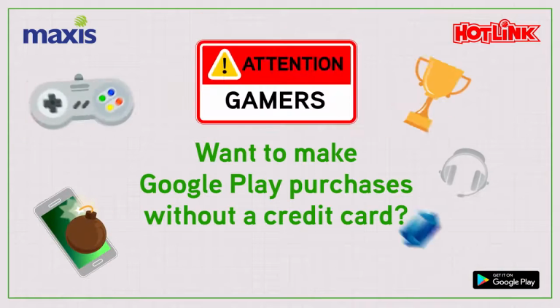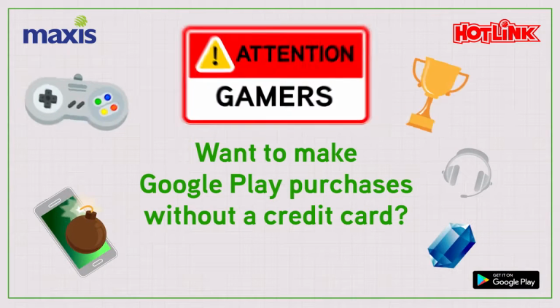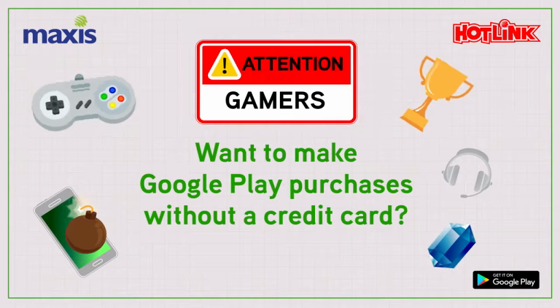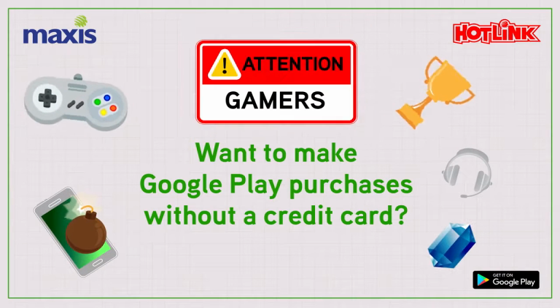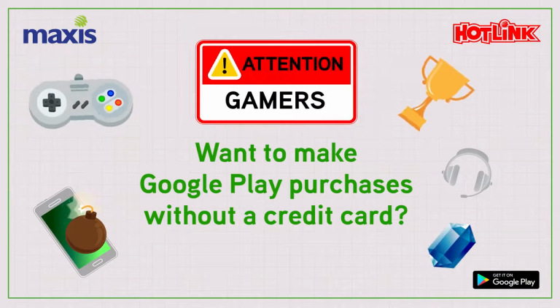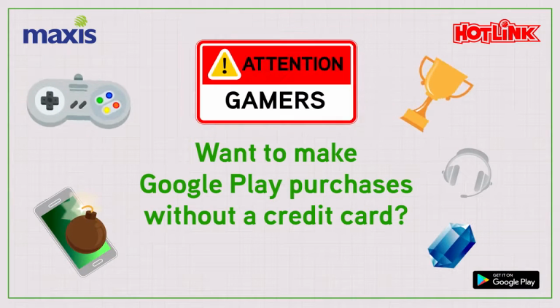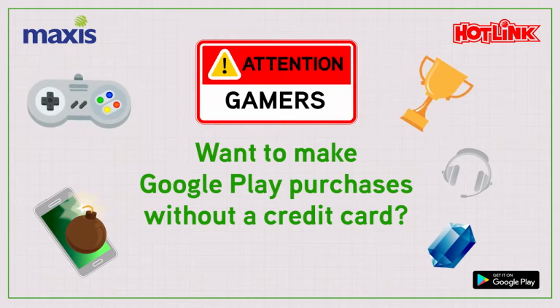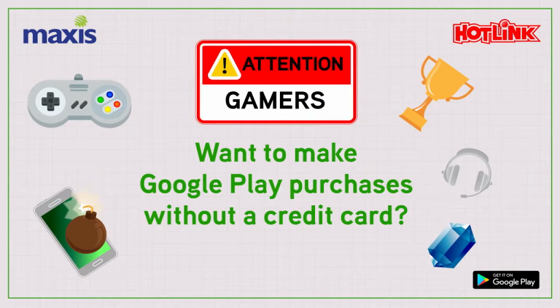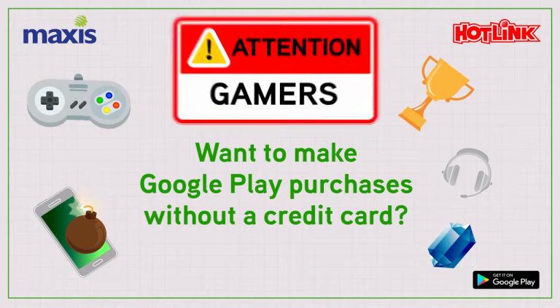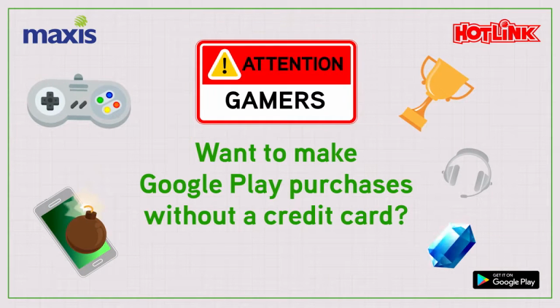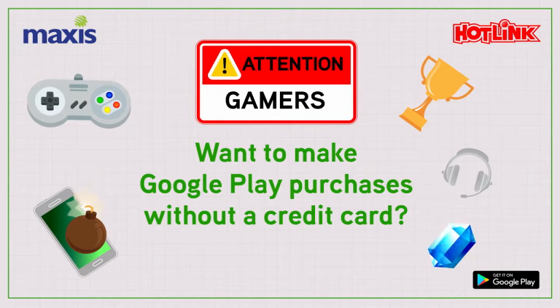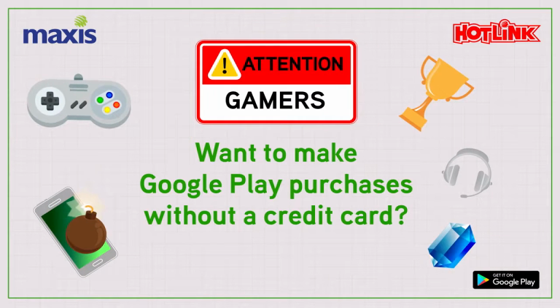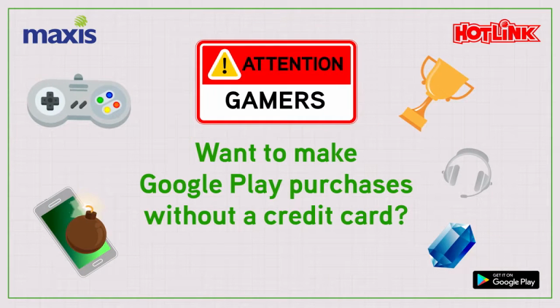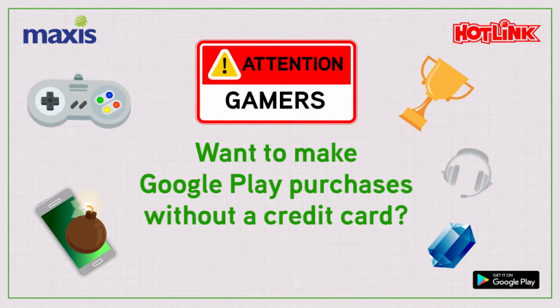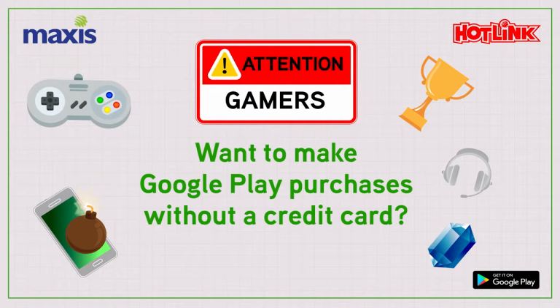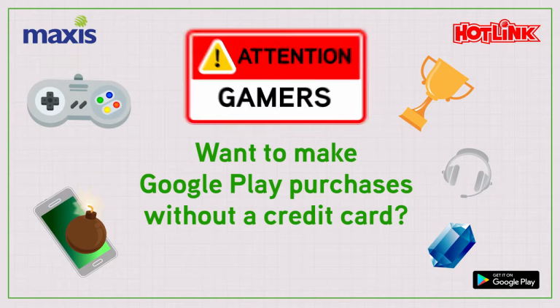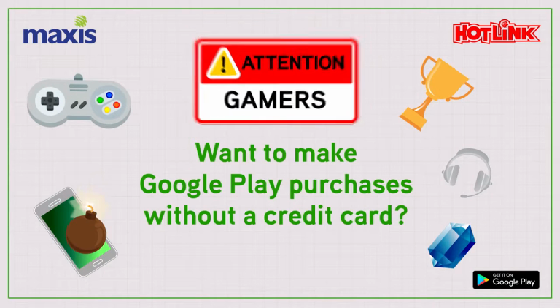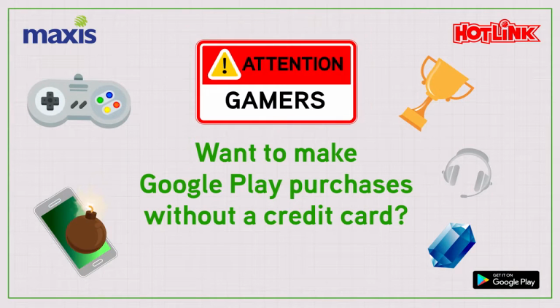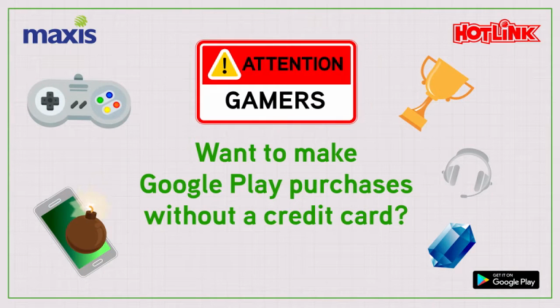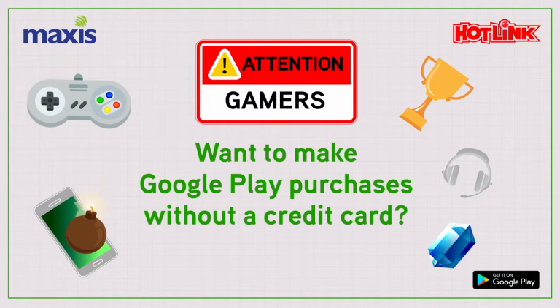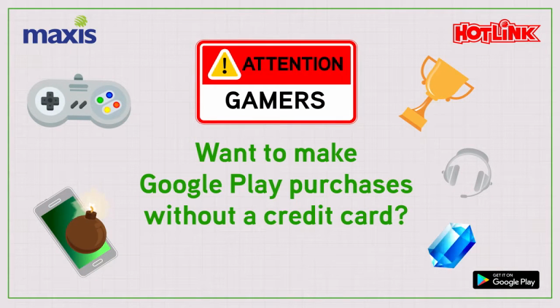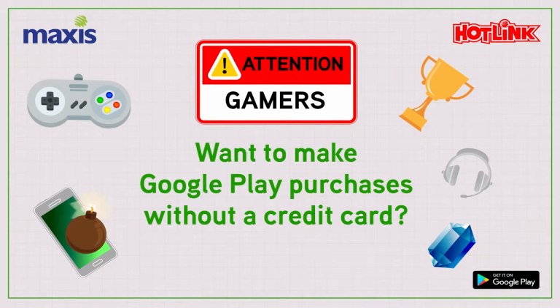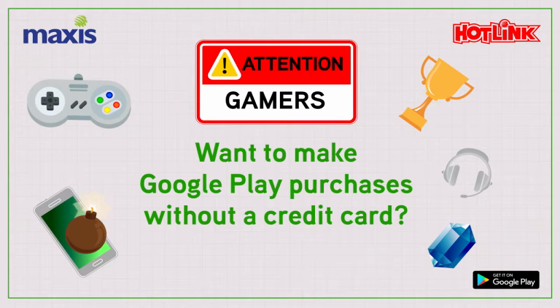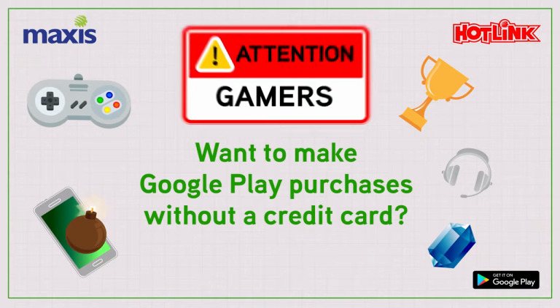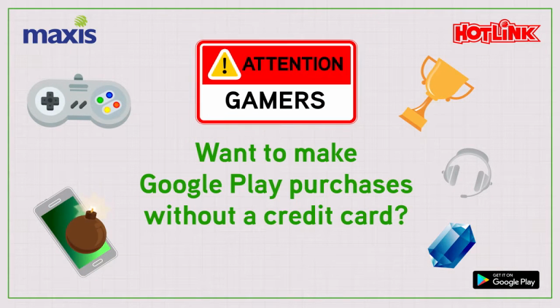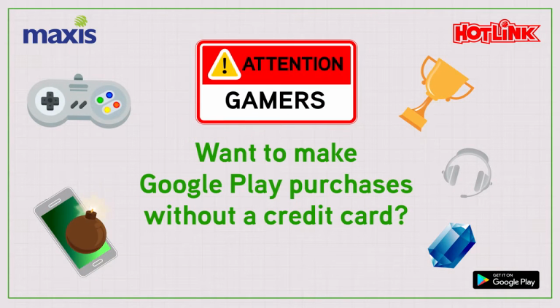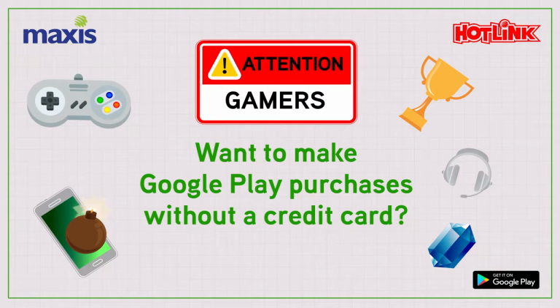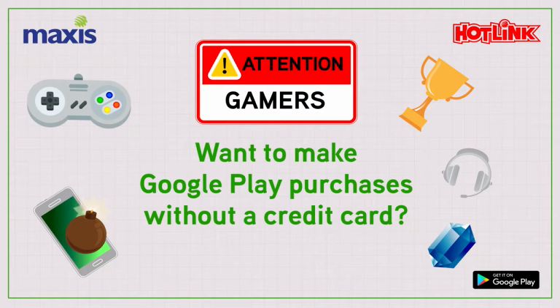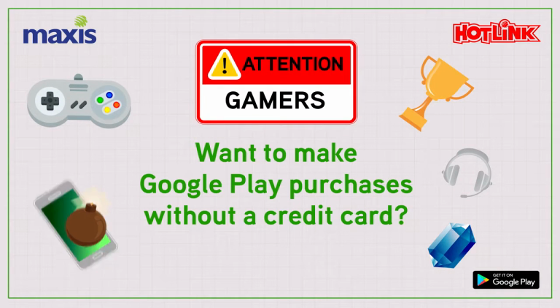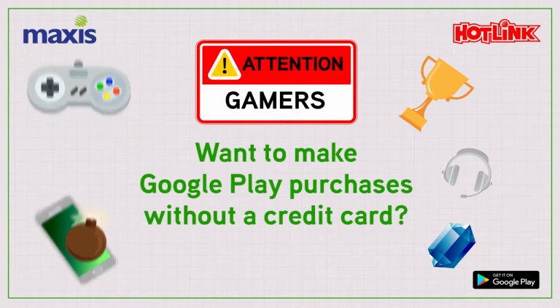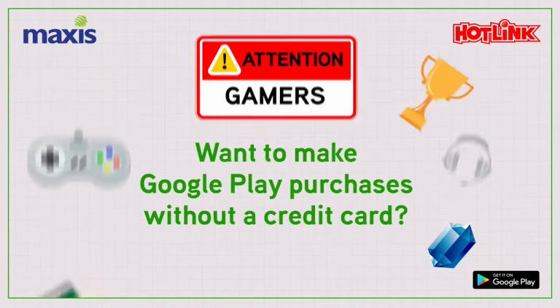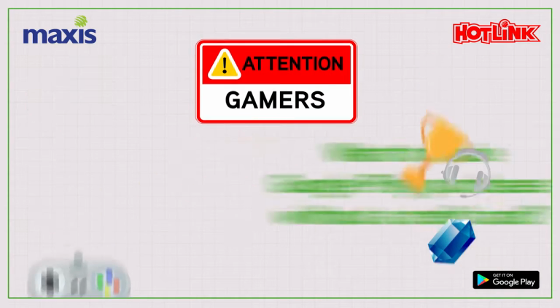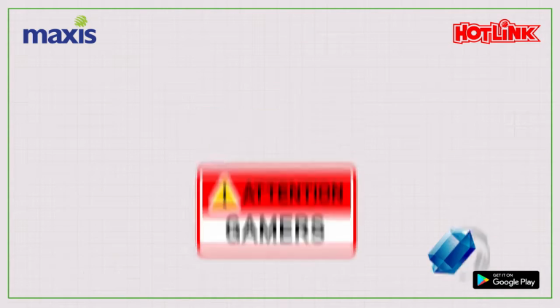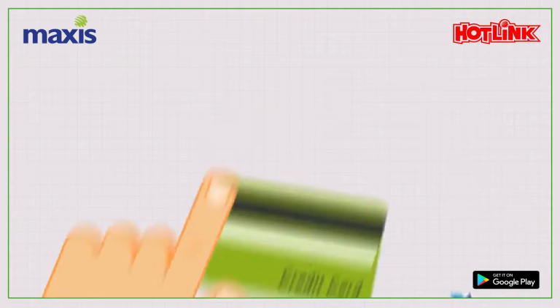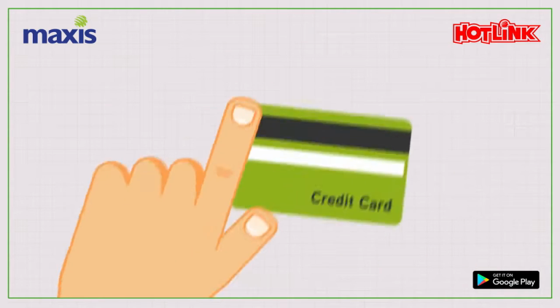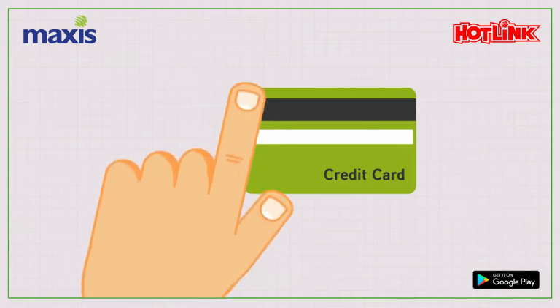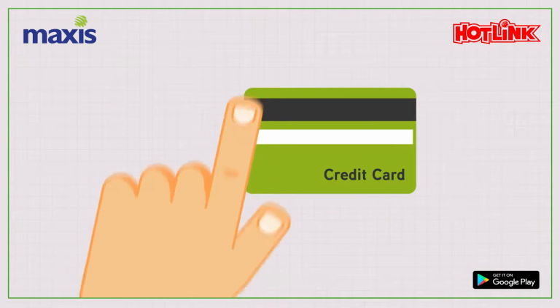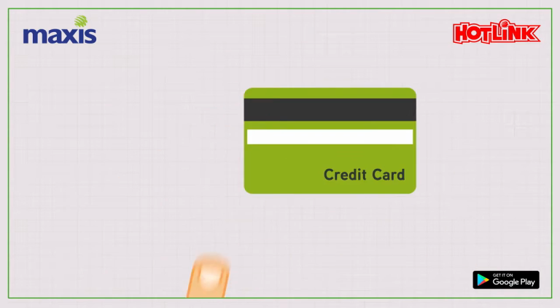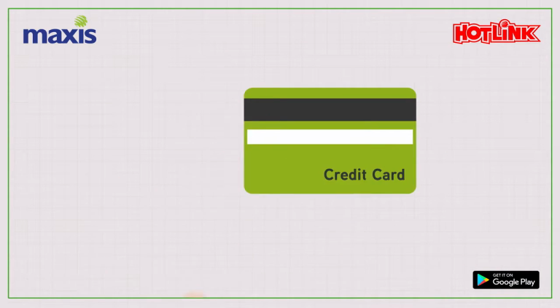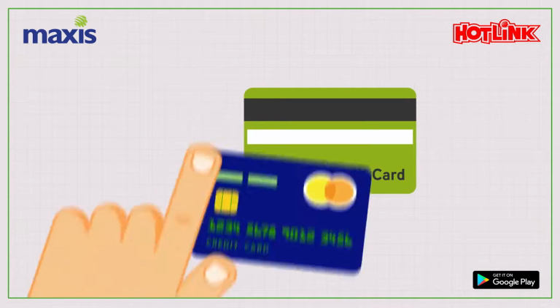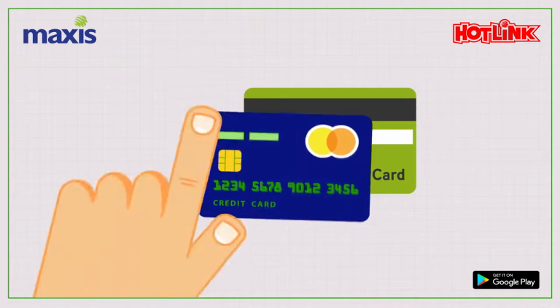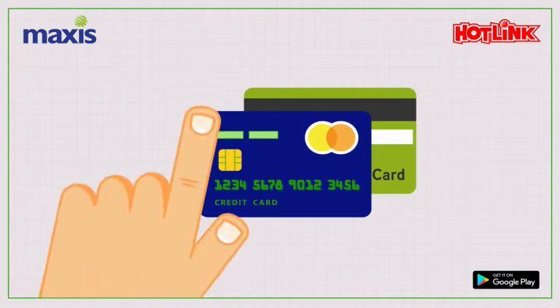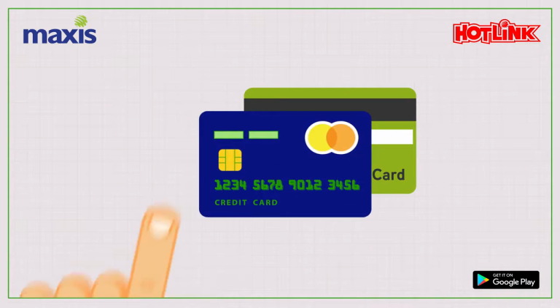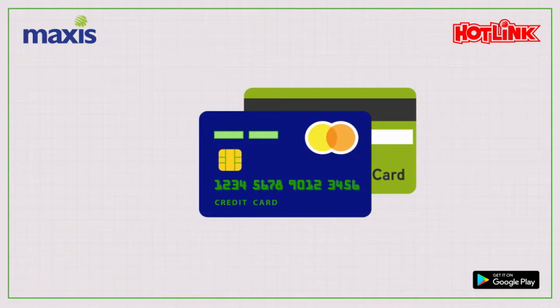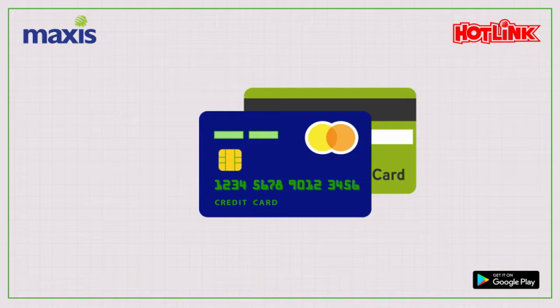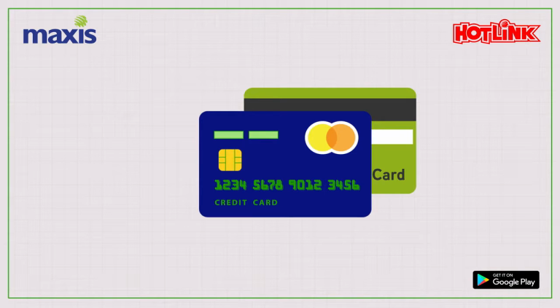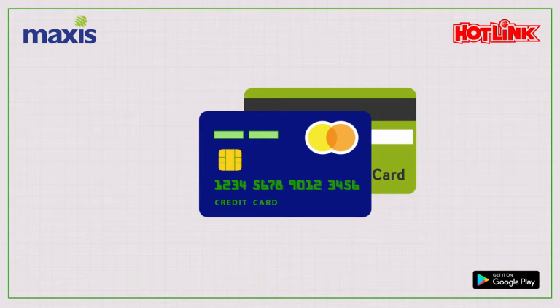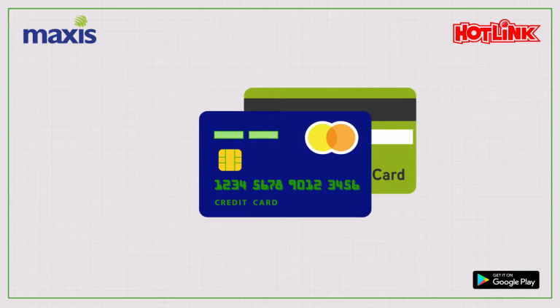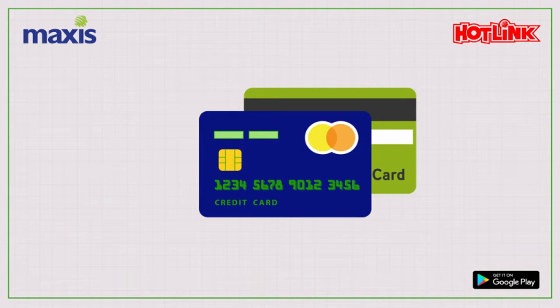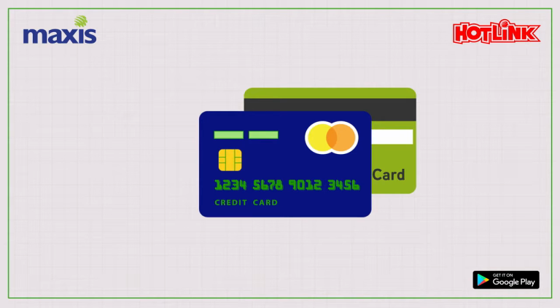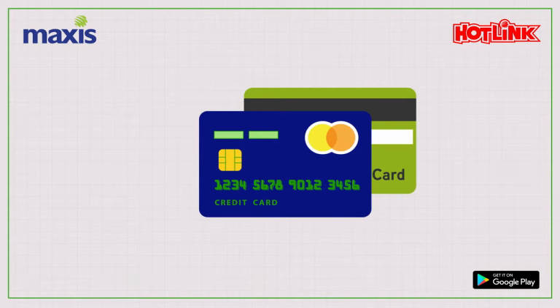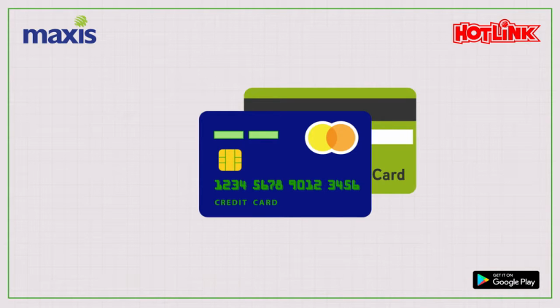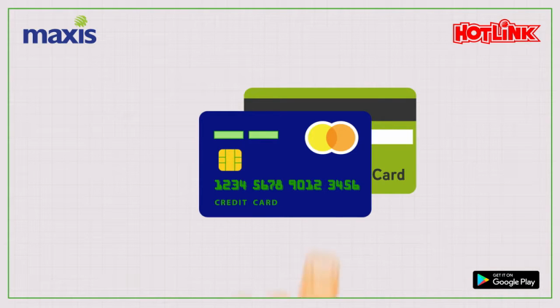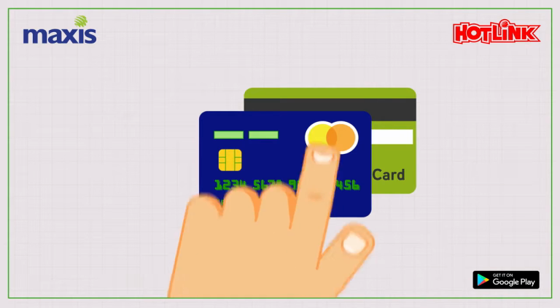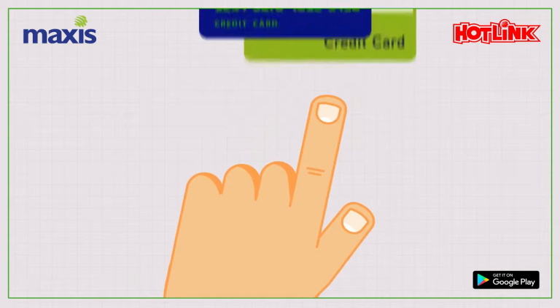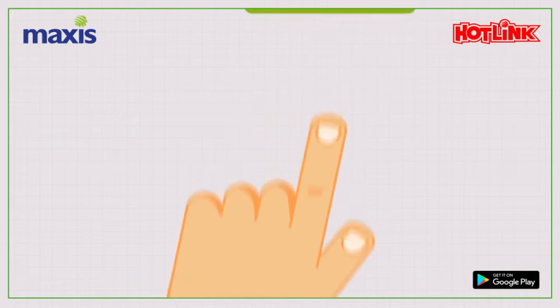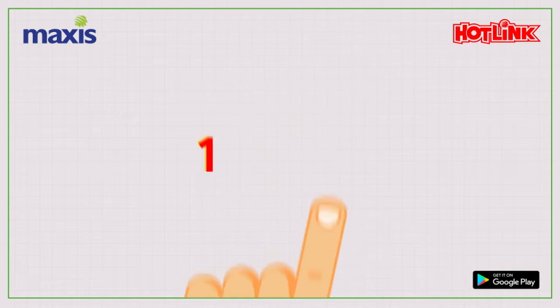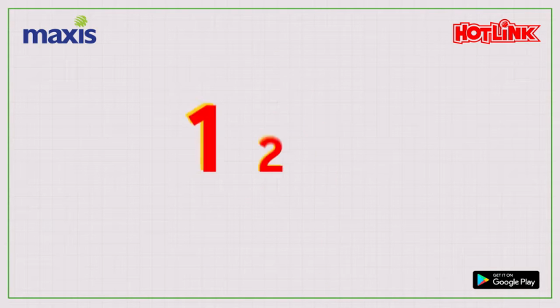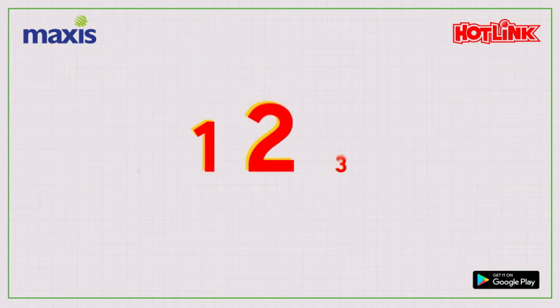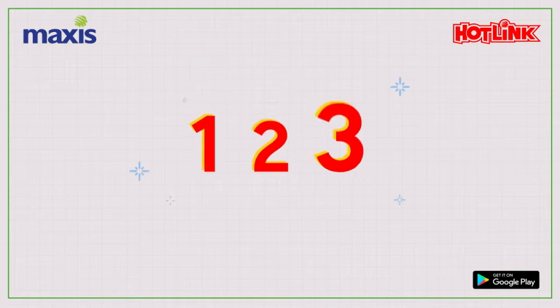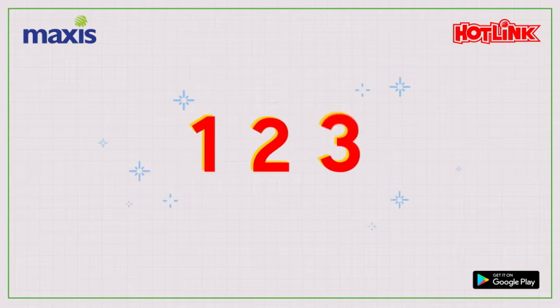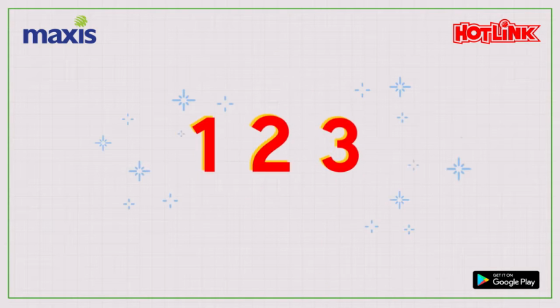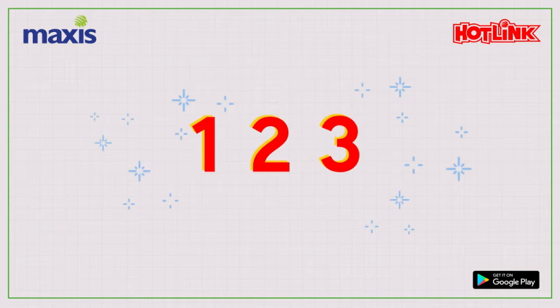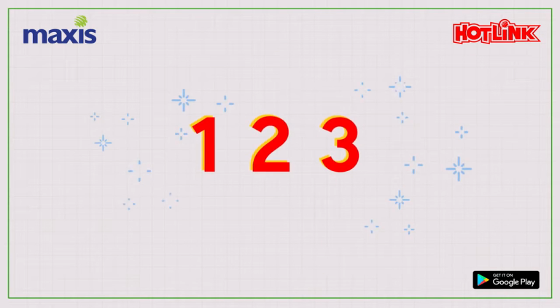Want to make Google Play purchases without a credit card? If you're on Hotlink or Maxis, it's as easy as 1, 2, 3.